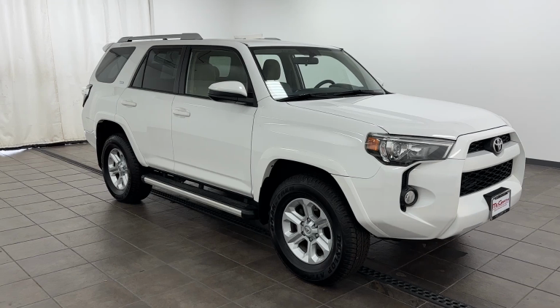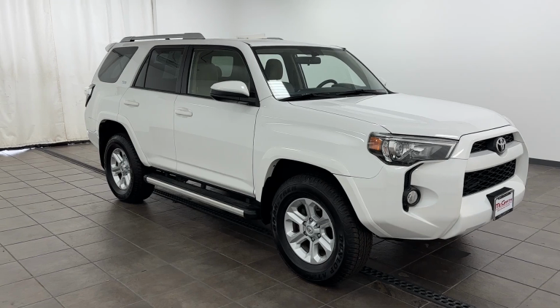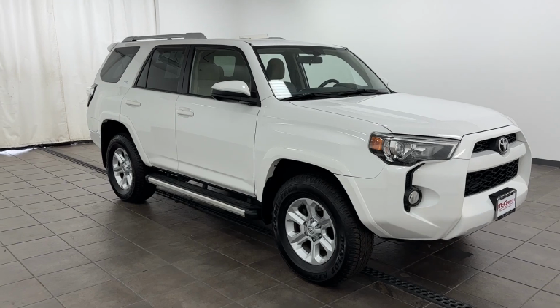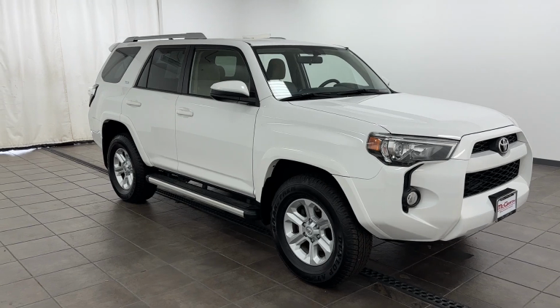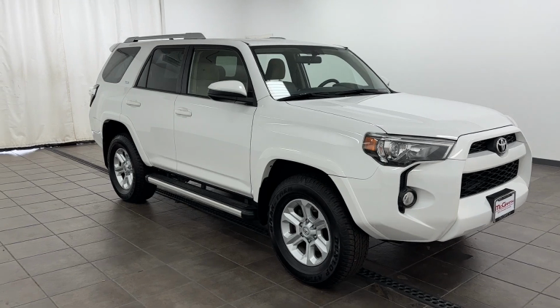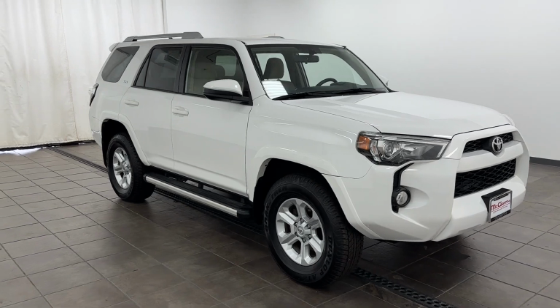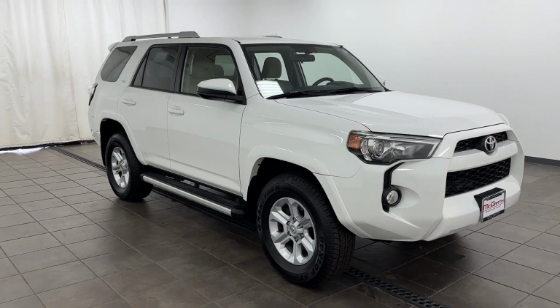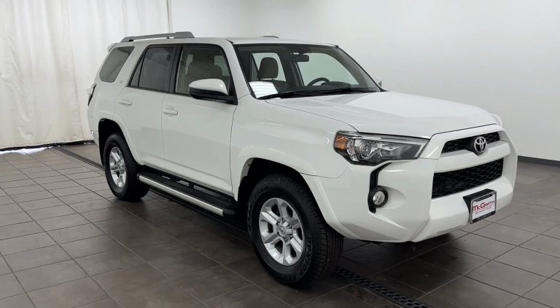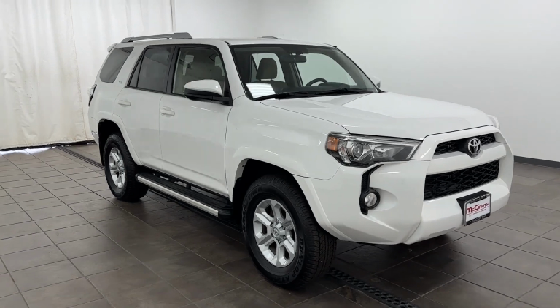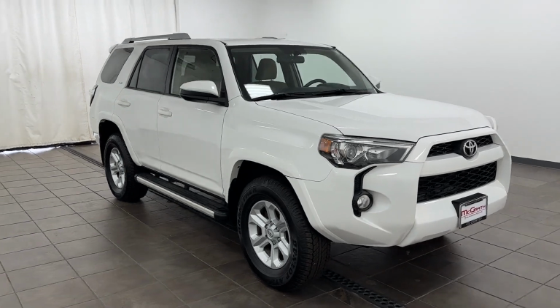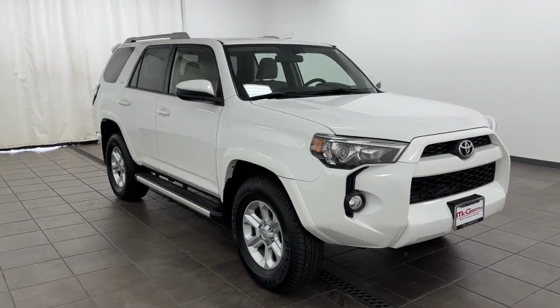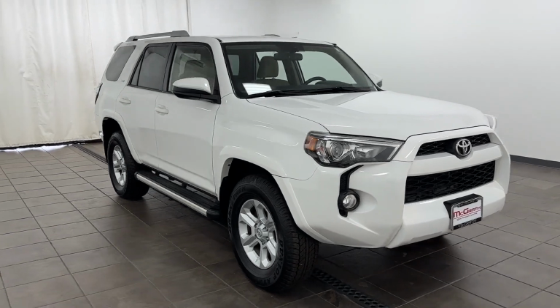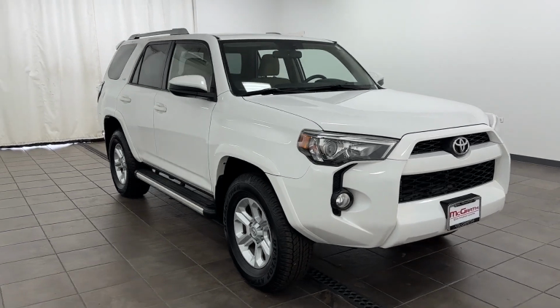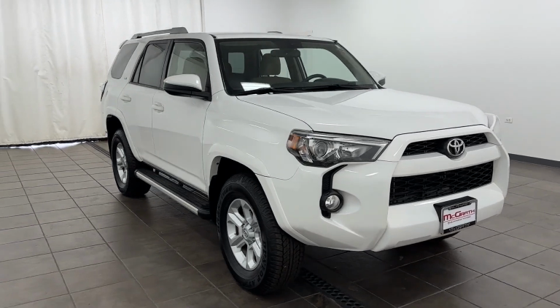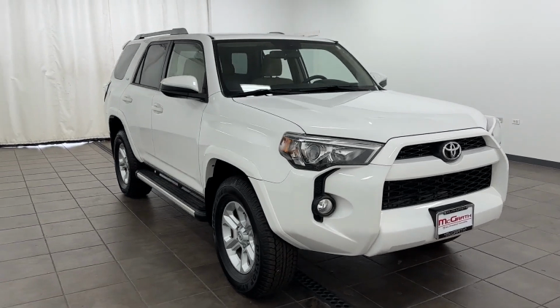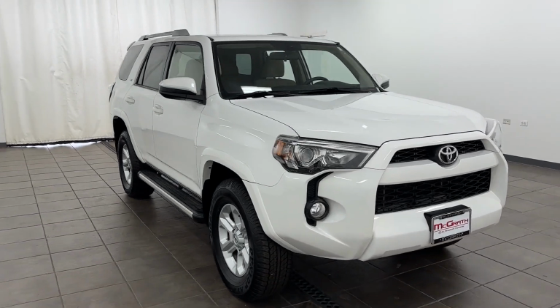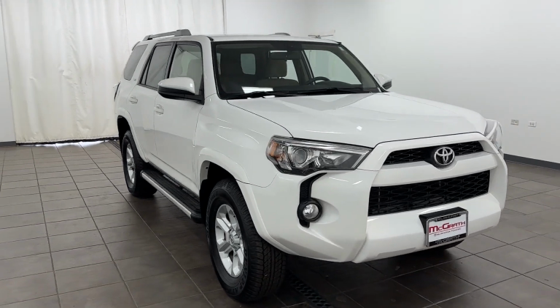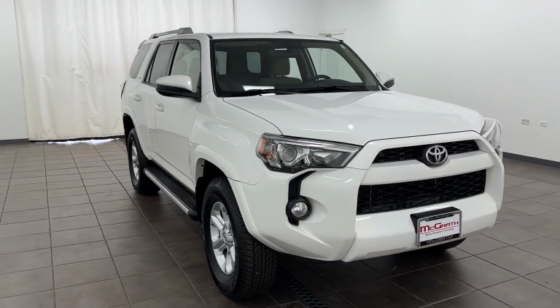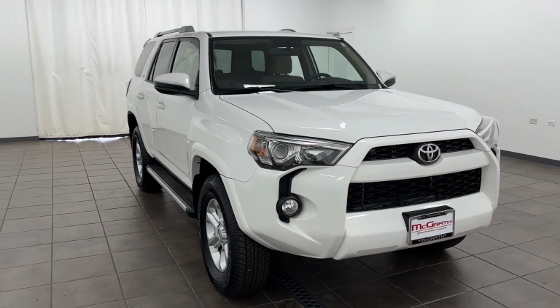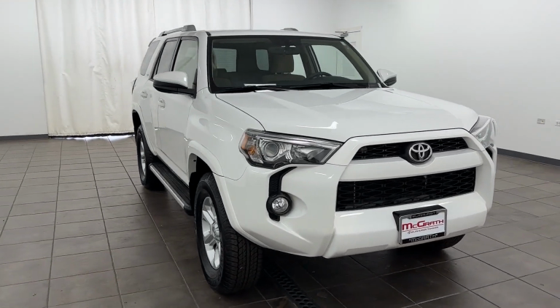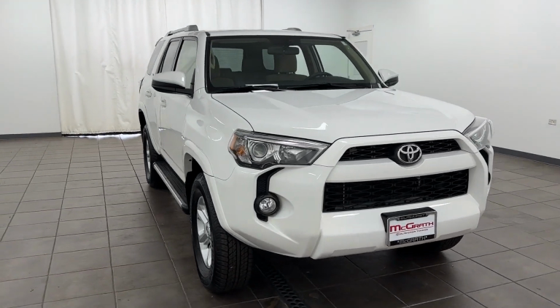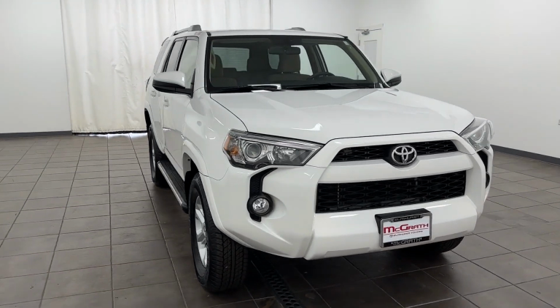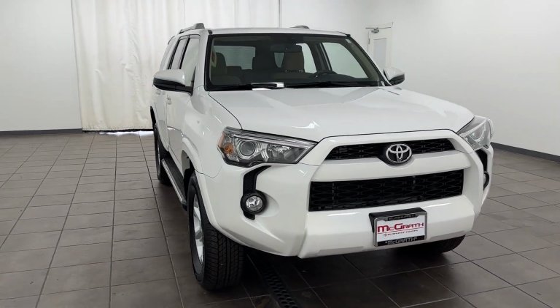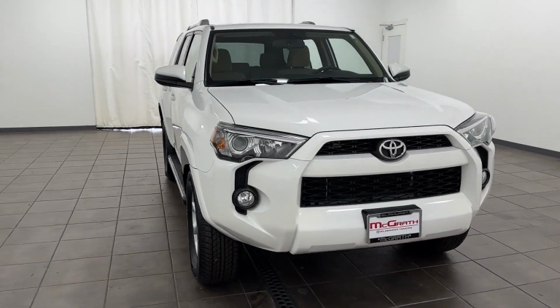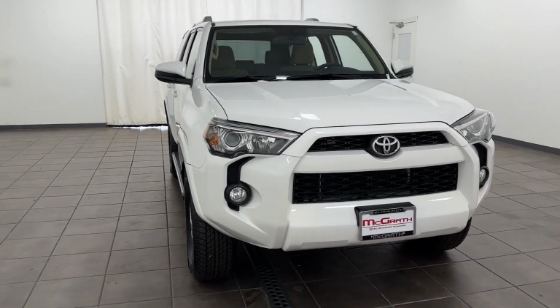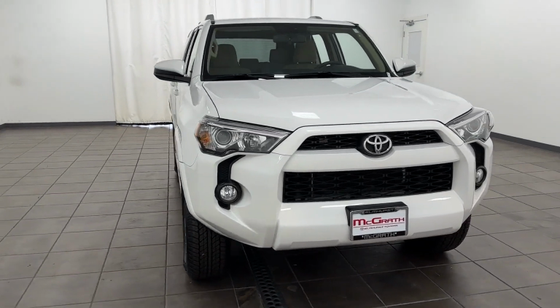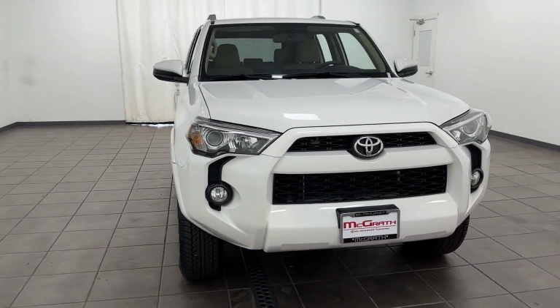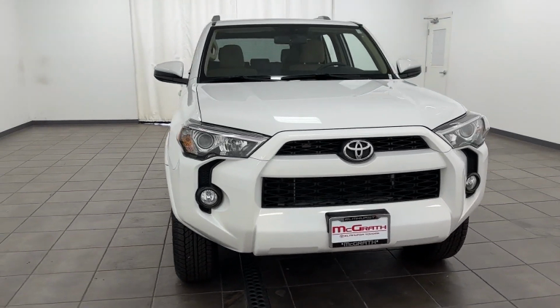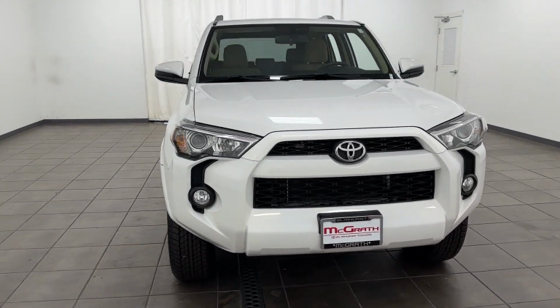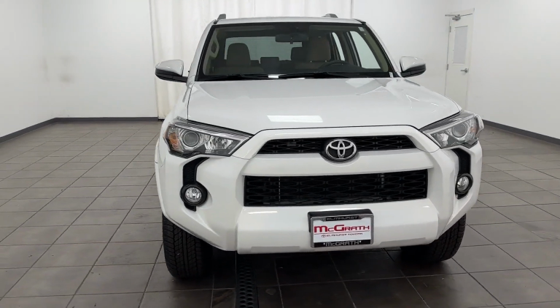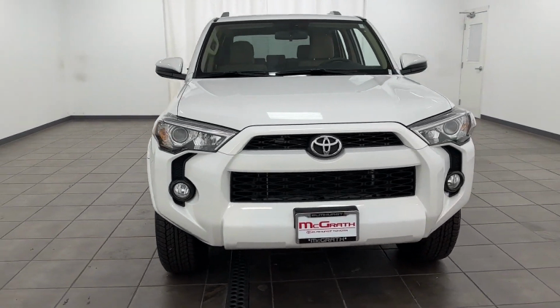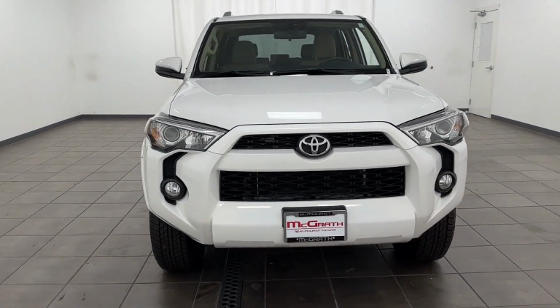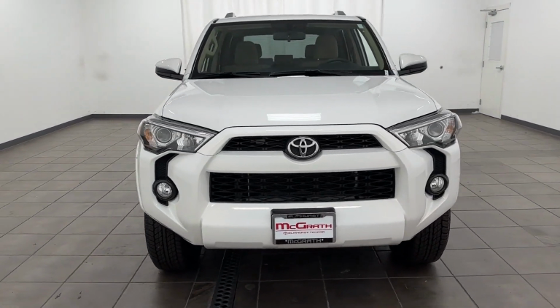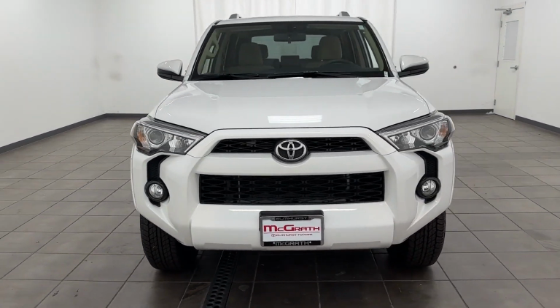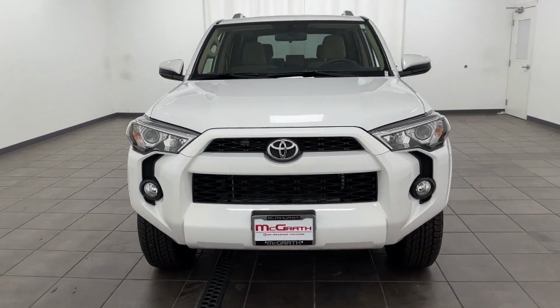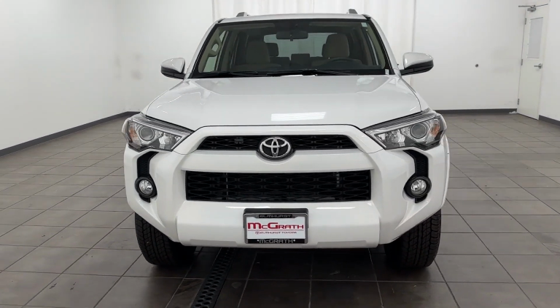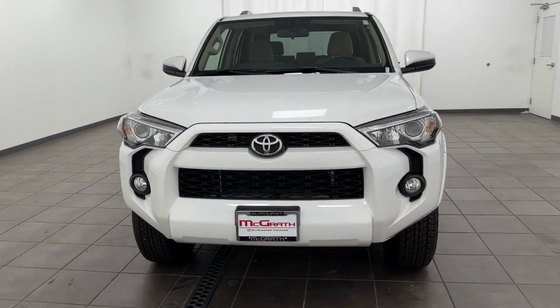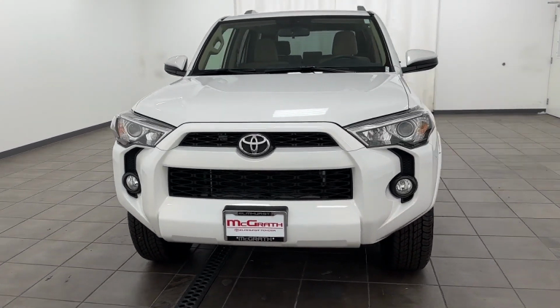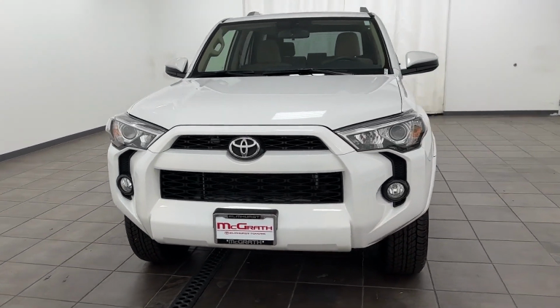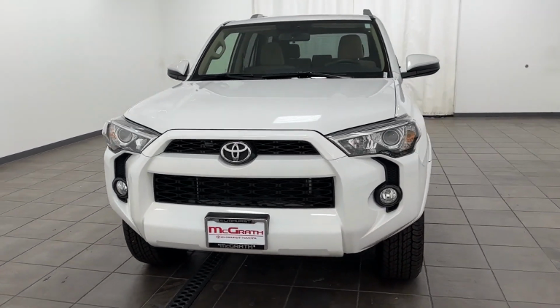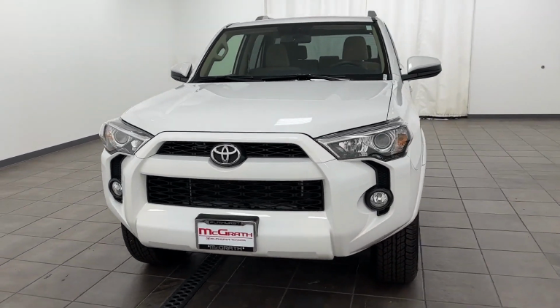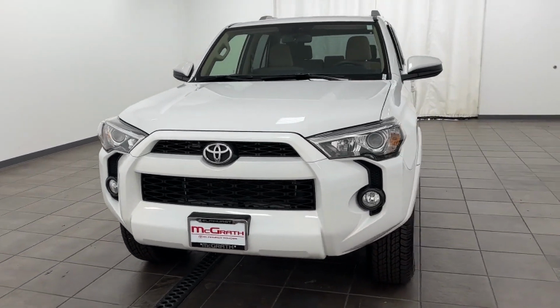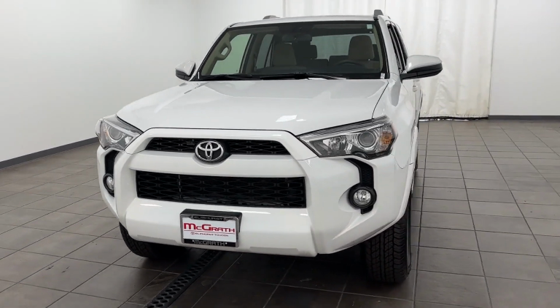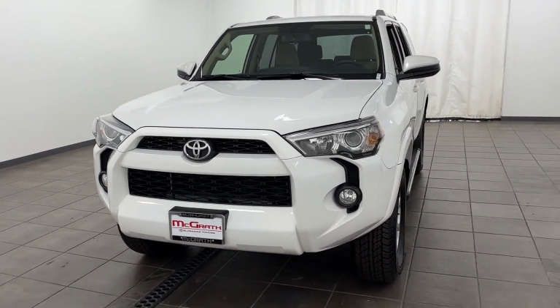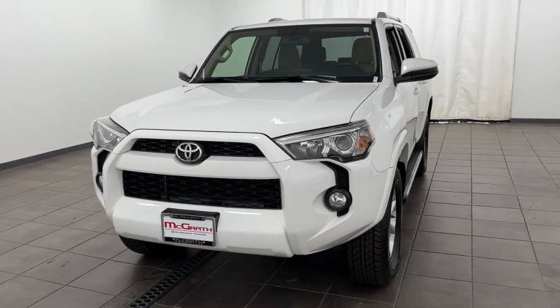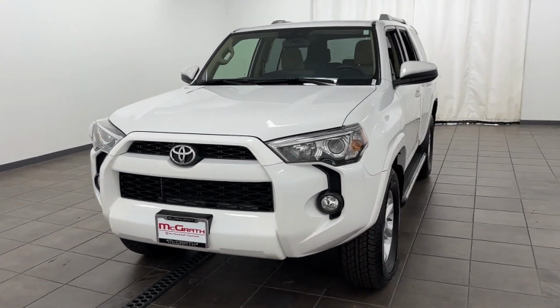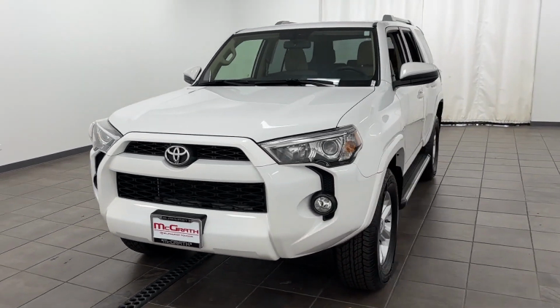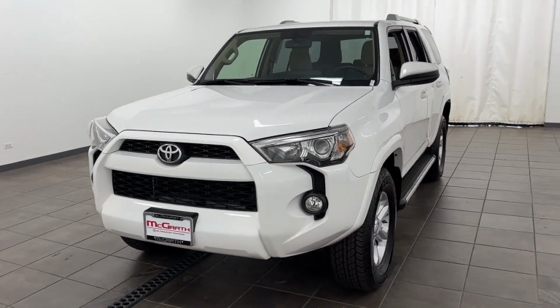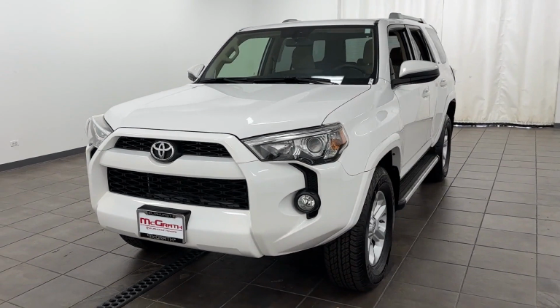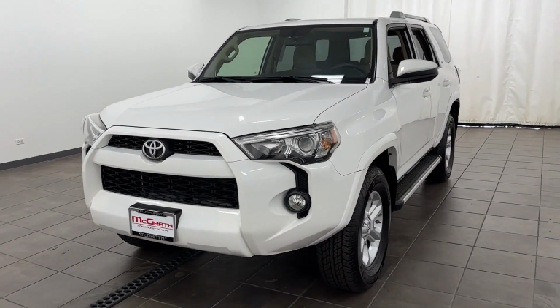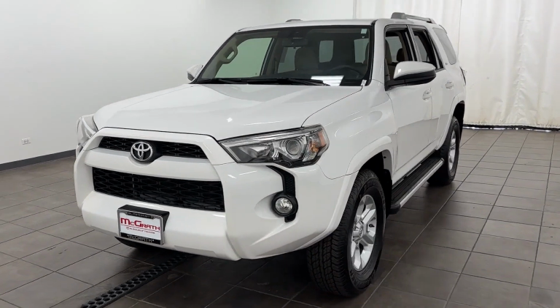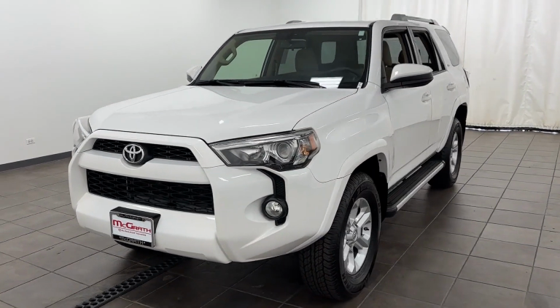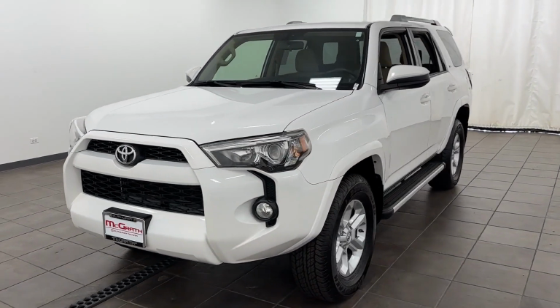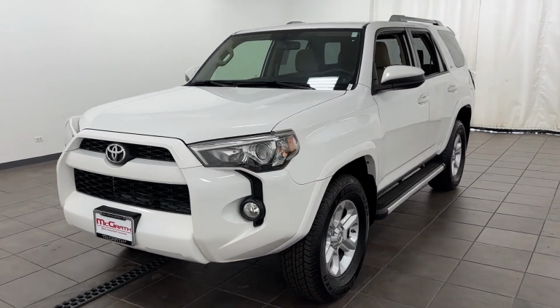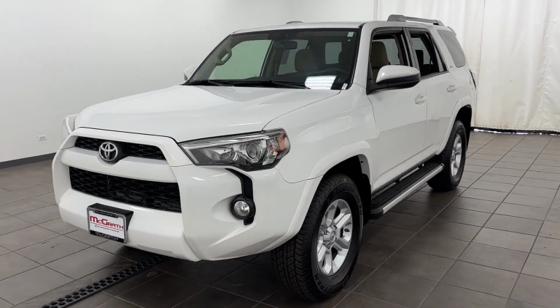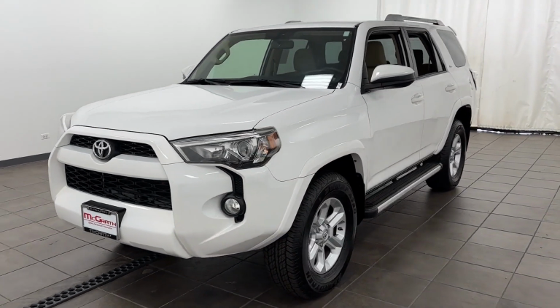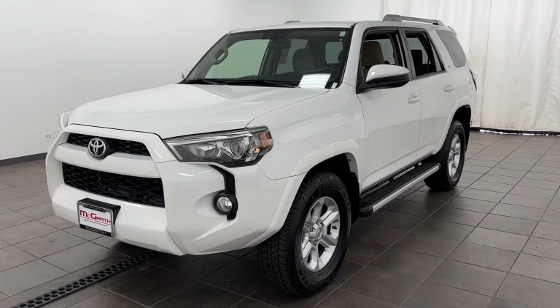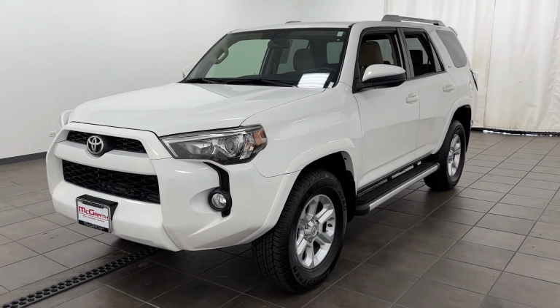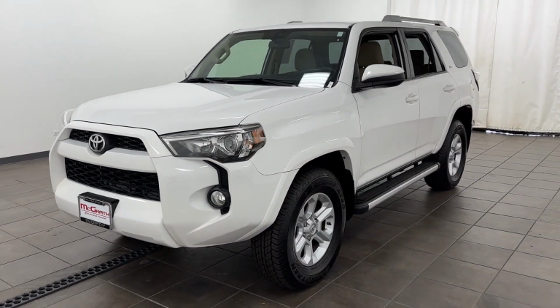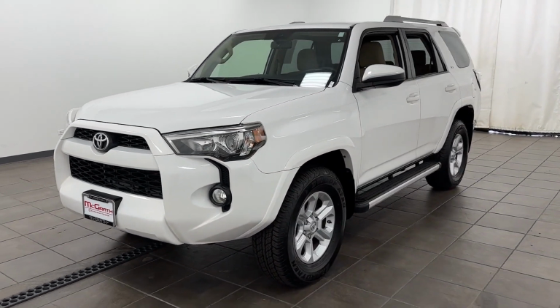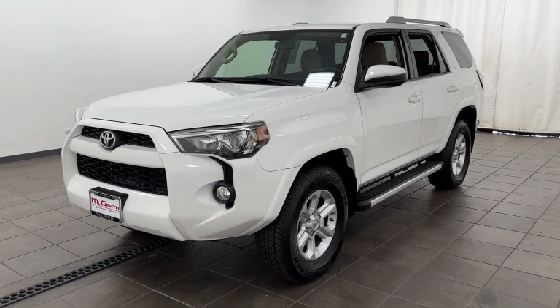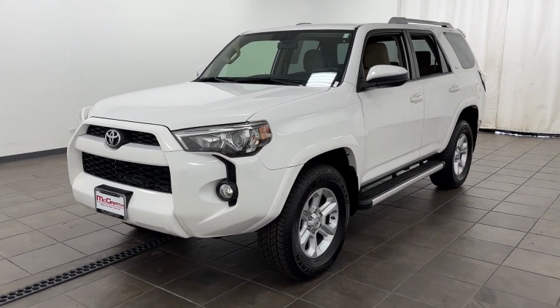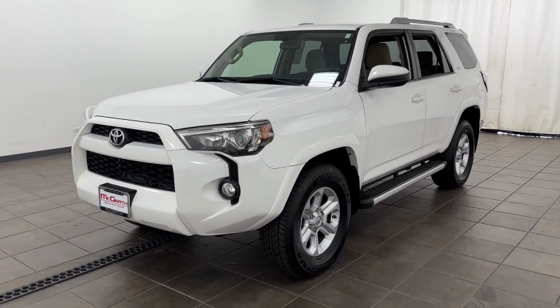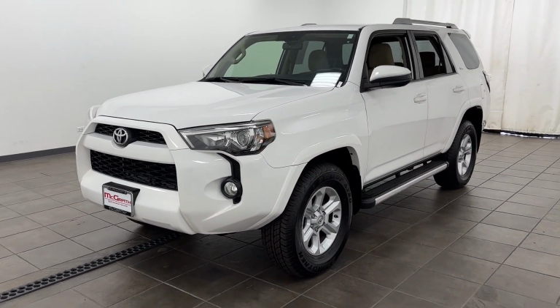2016 Toyota 4Runner. This SUV offers space as well as power and performance.